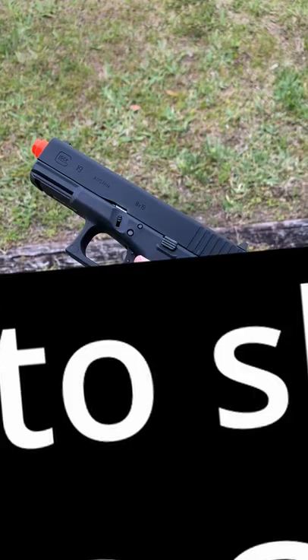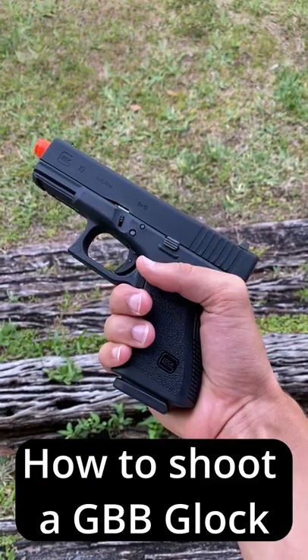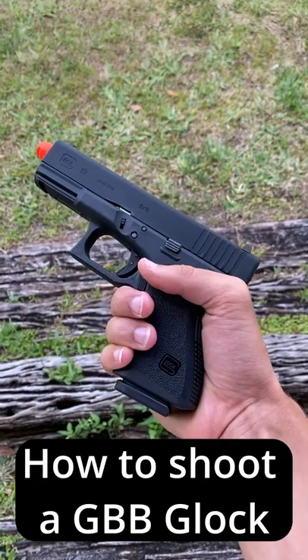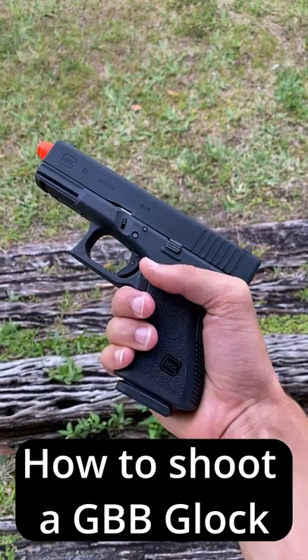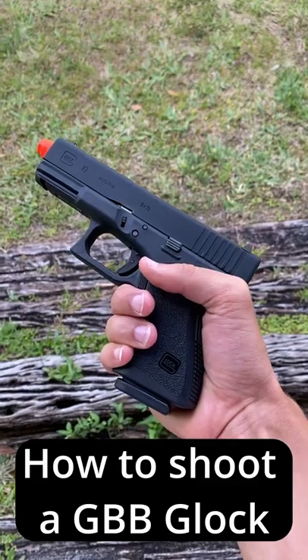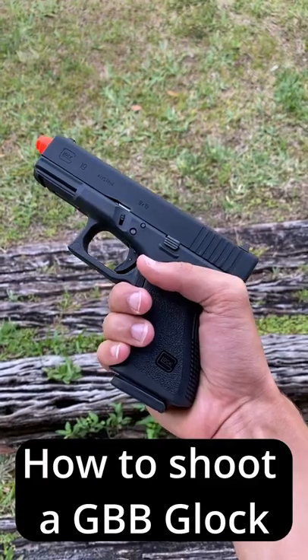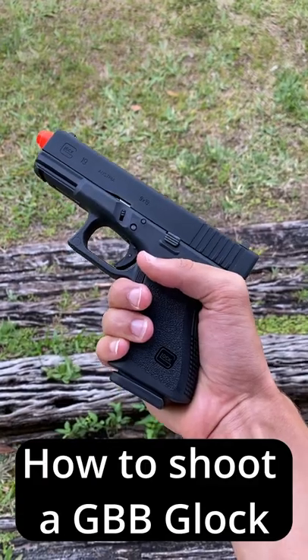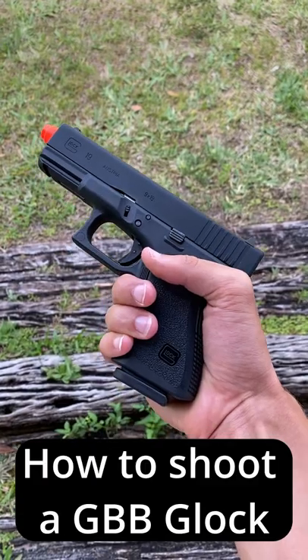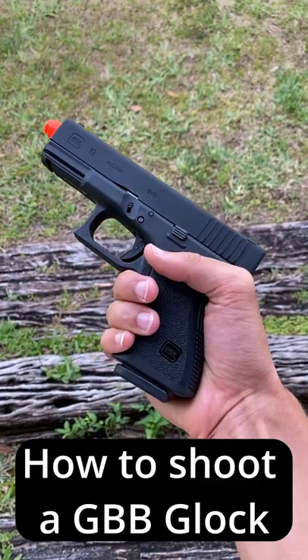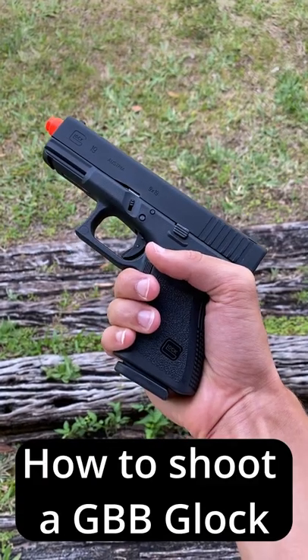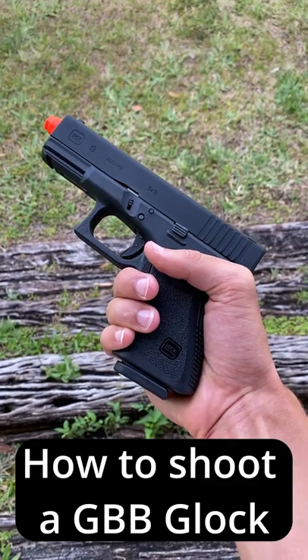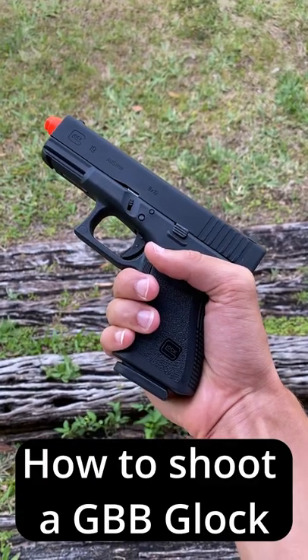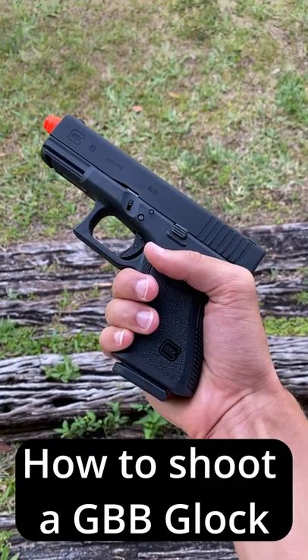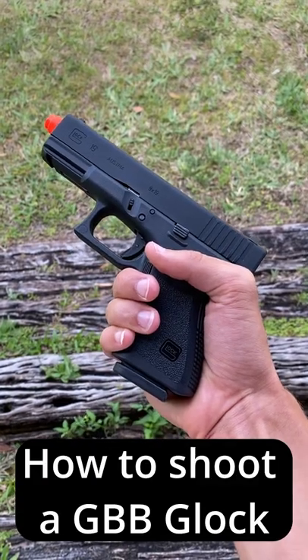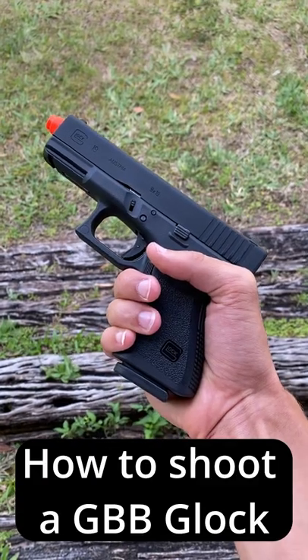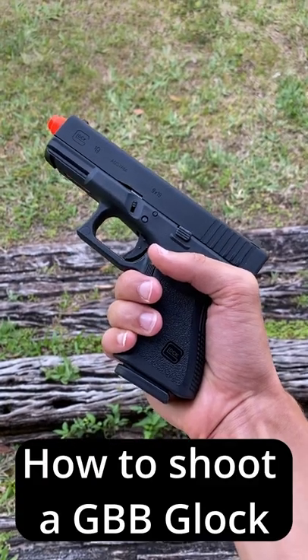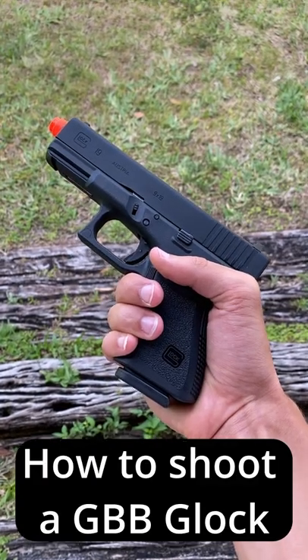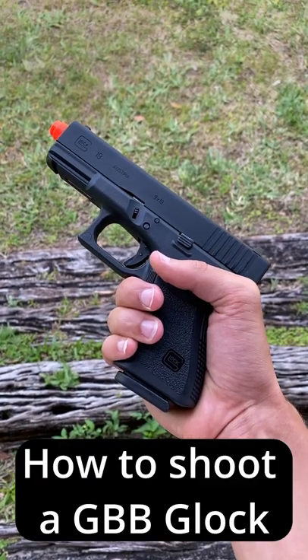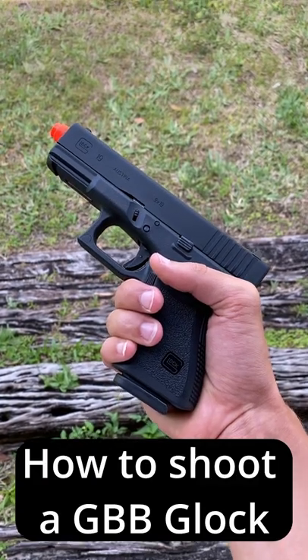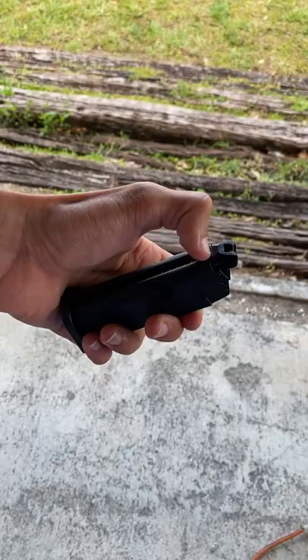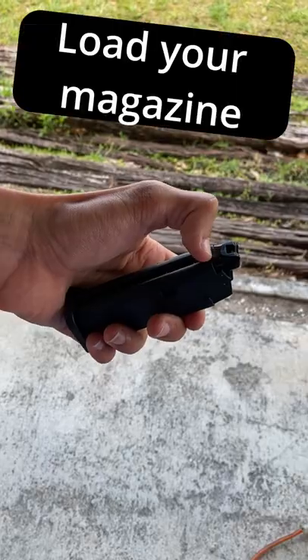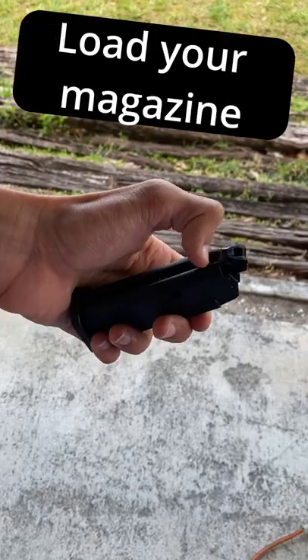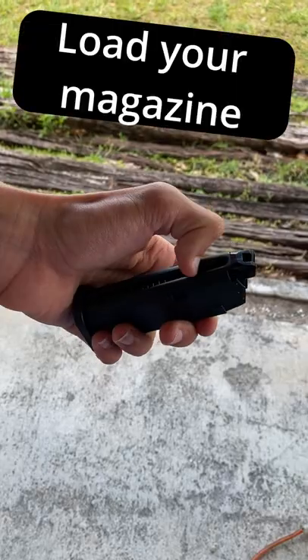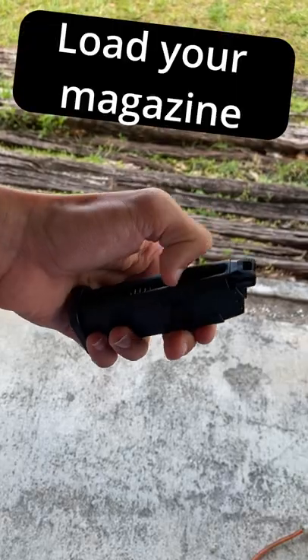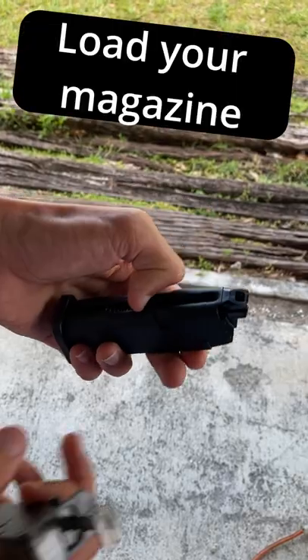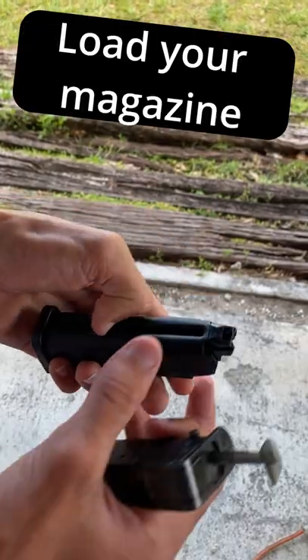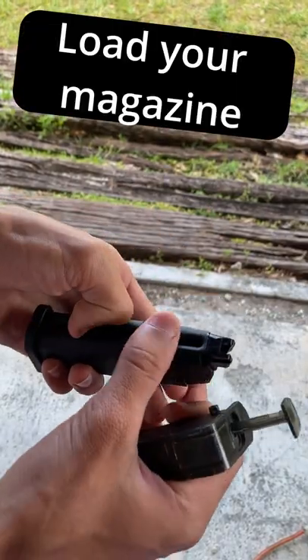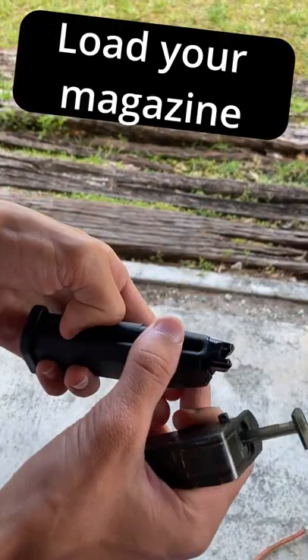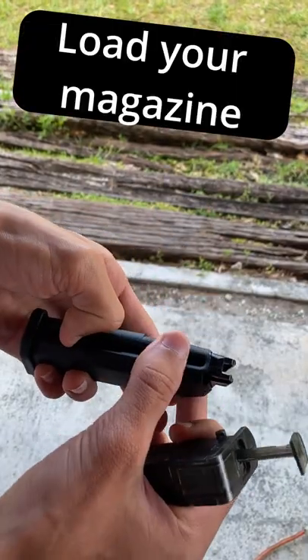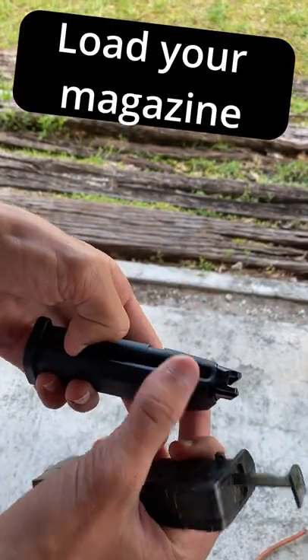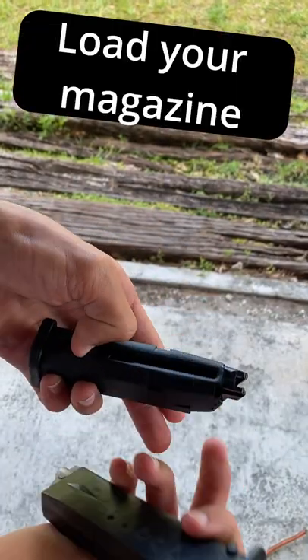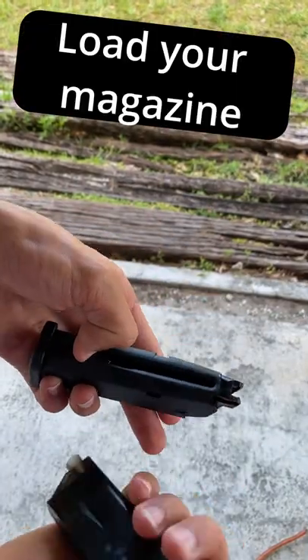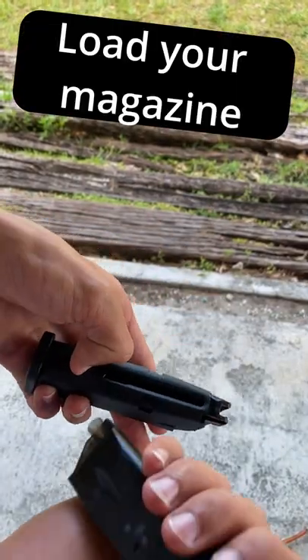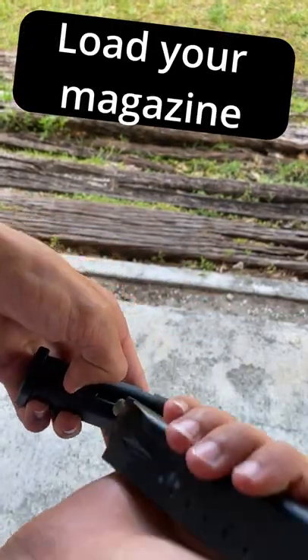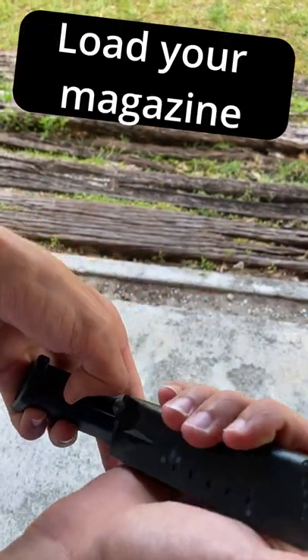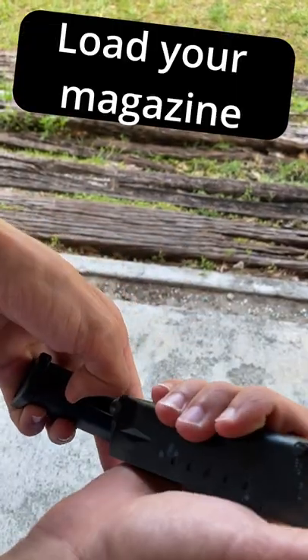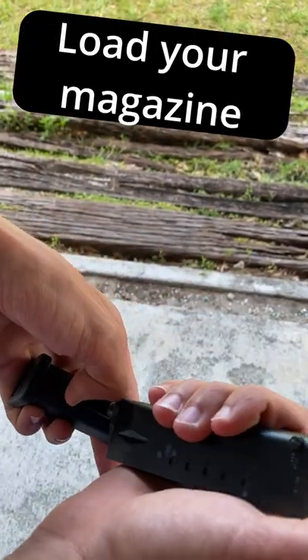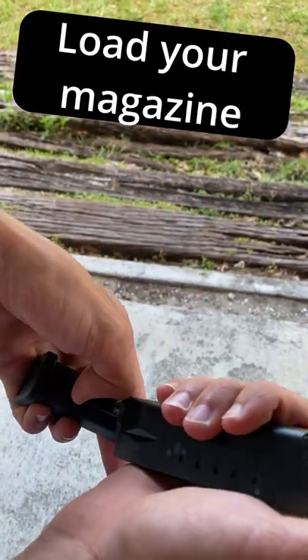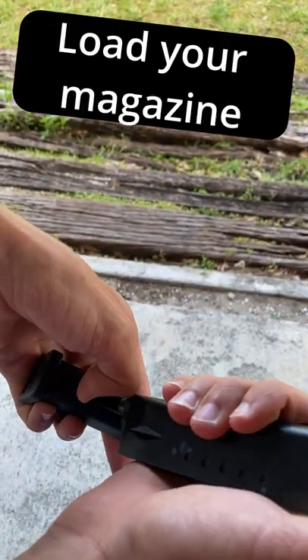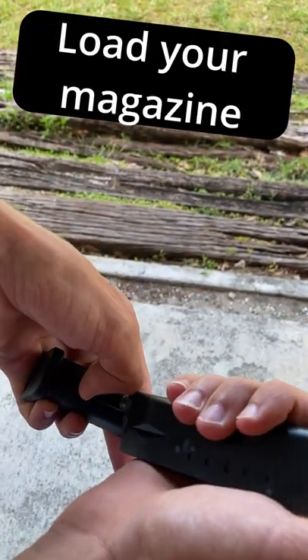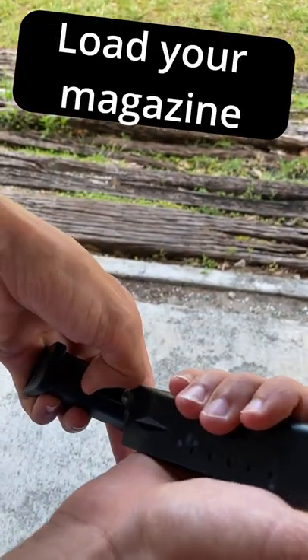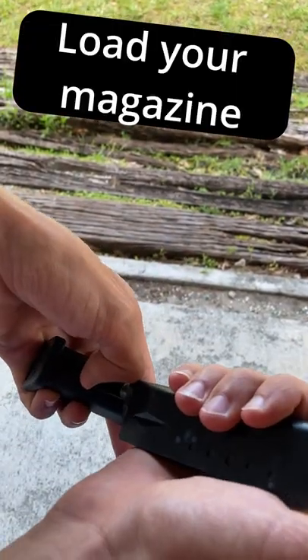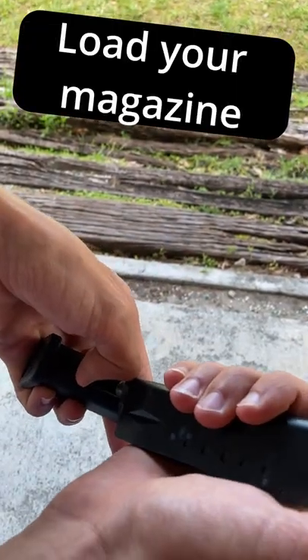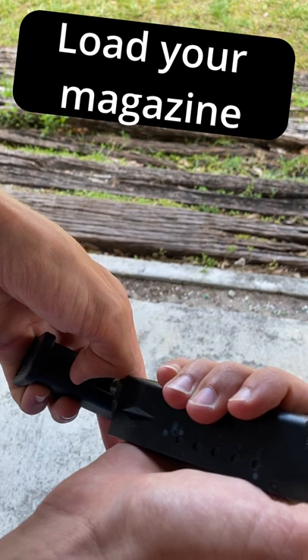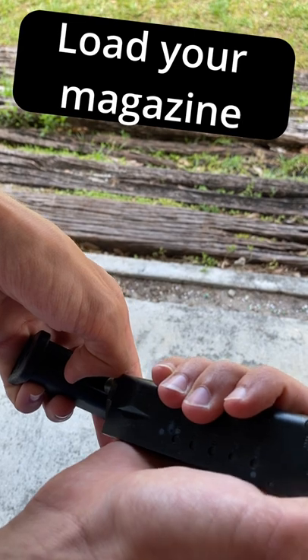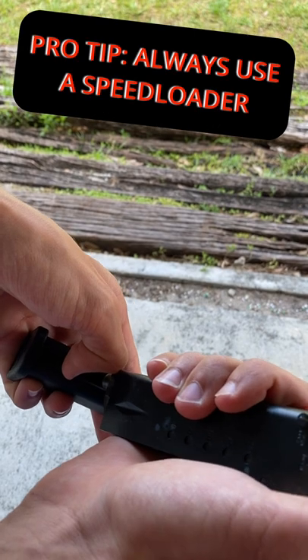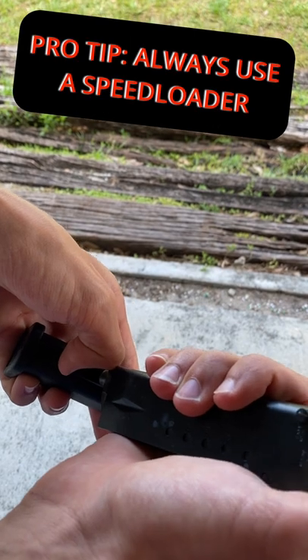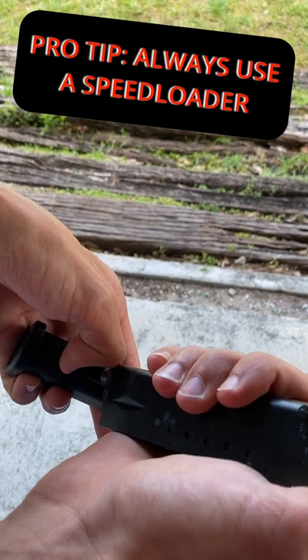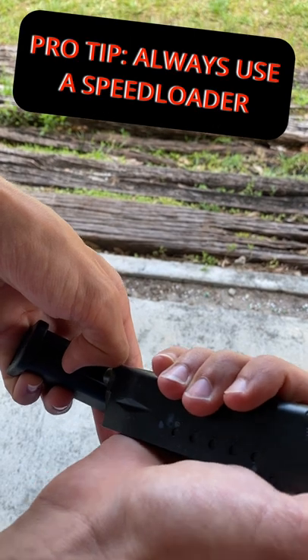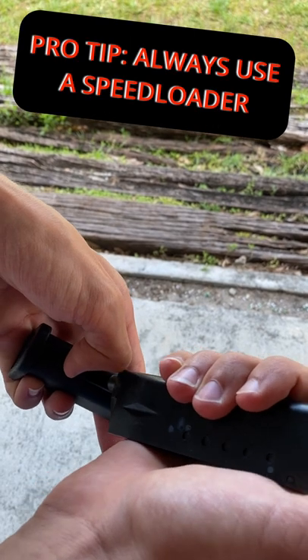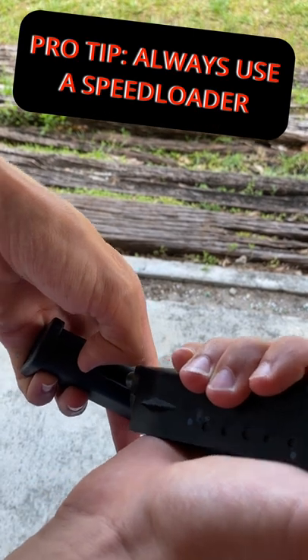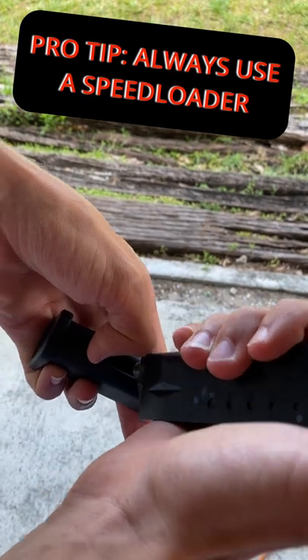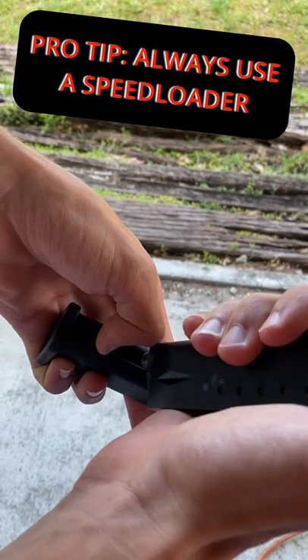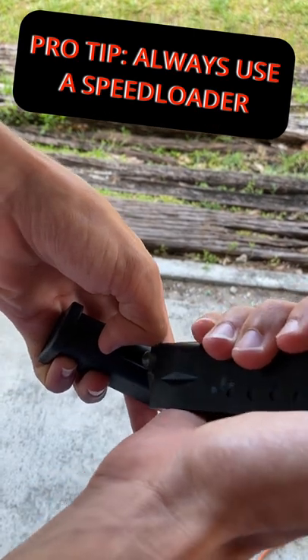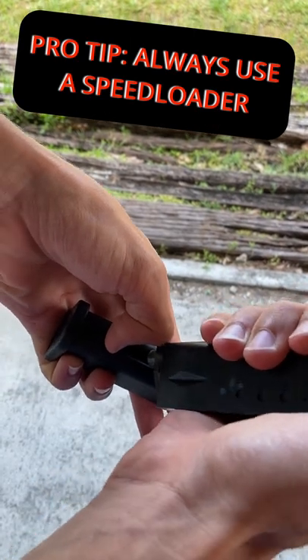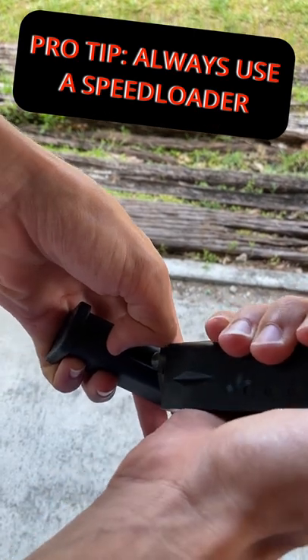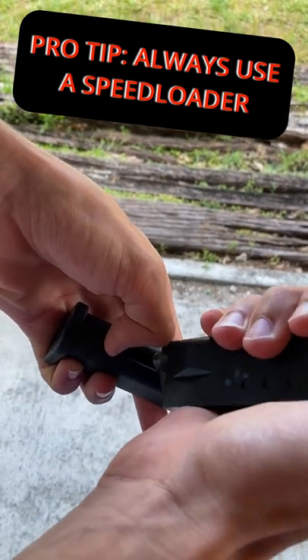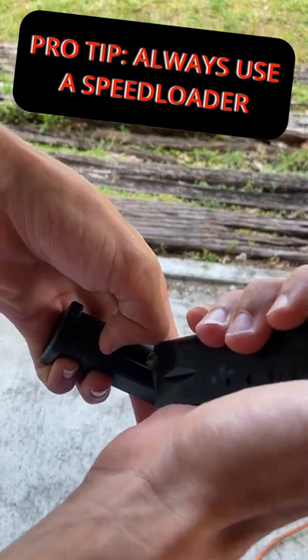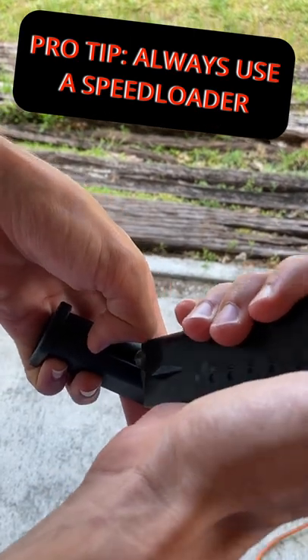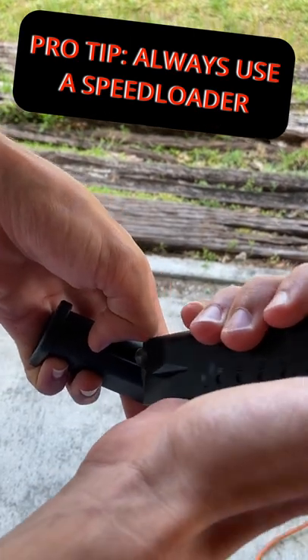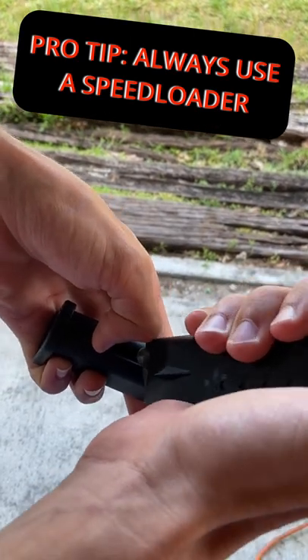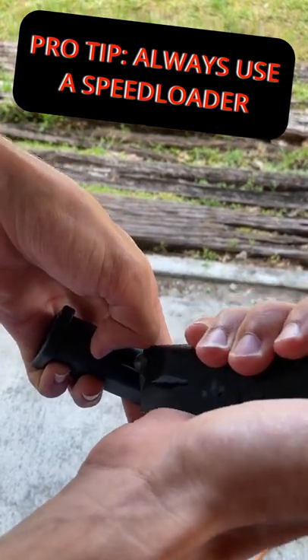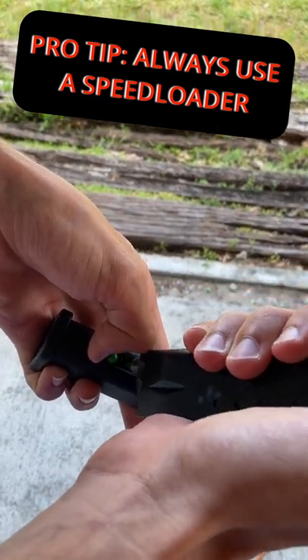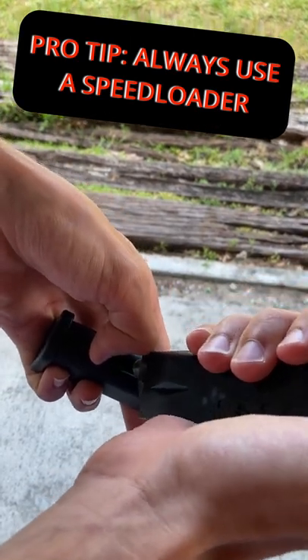Here's how to shoot an airsoft Glock in under 60 seconds. First things first, we need to load our magazine up, so we're going to pull our spring back and load BBs in with a speed loader.